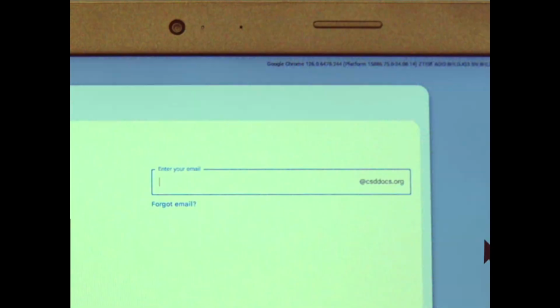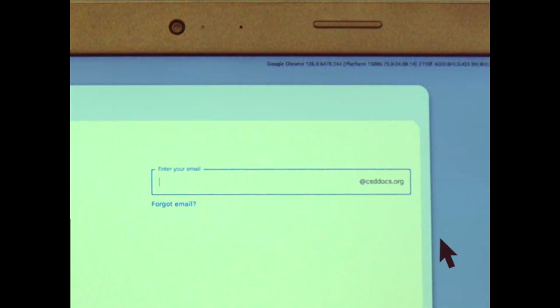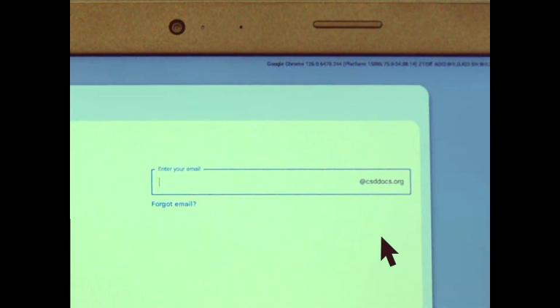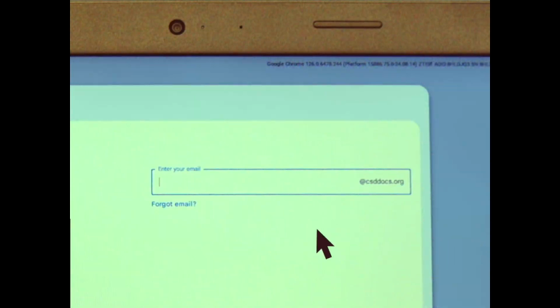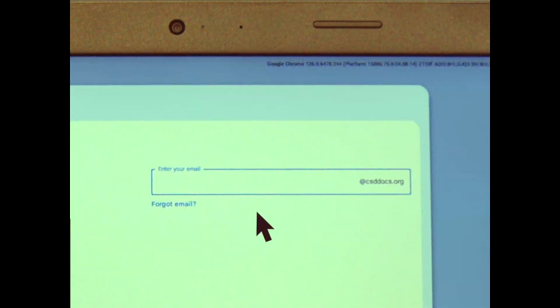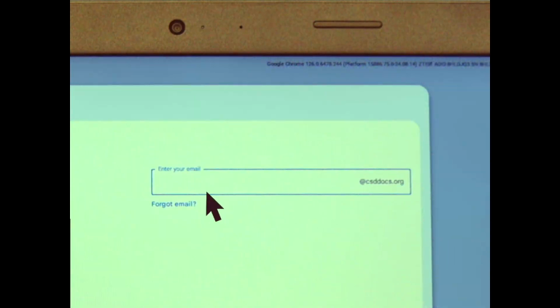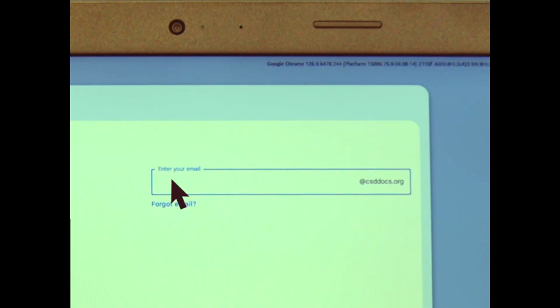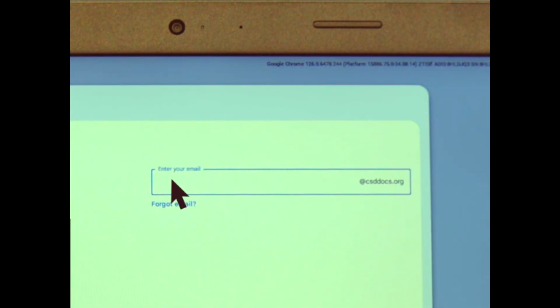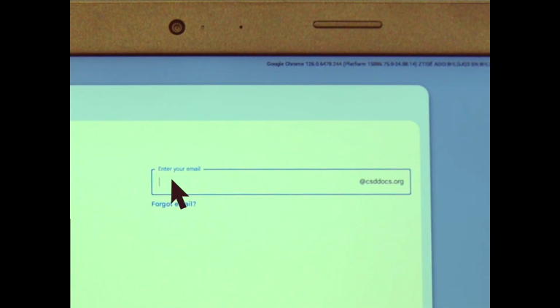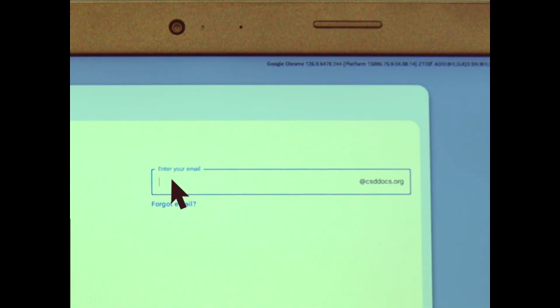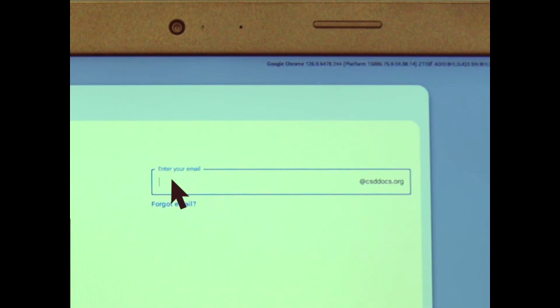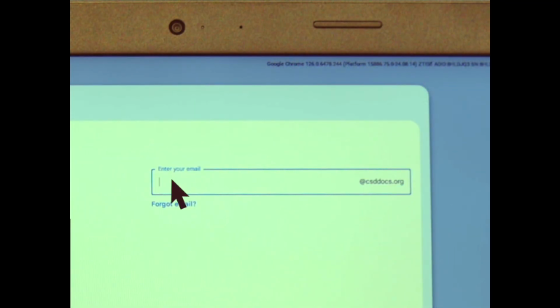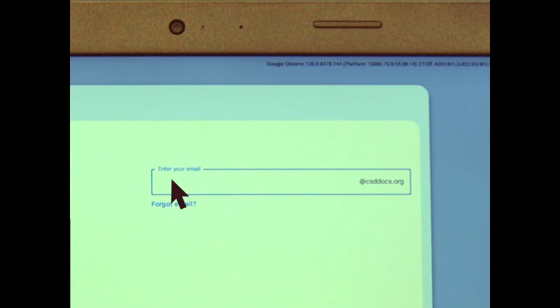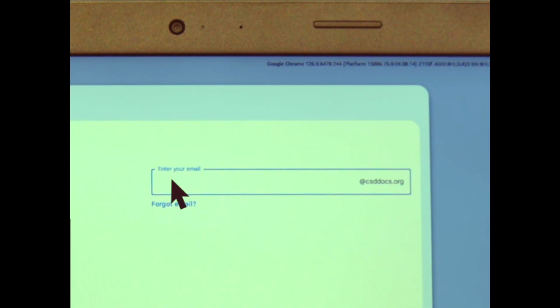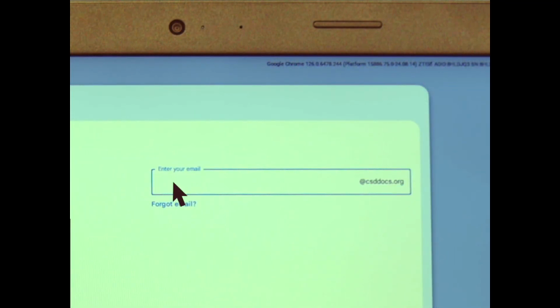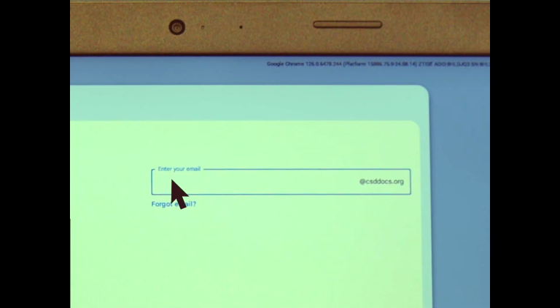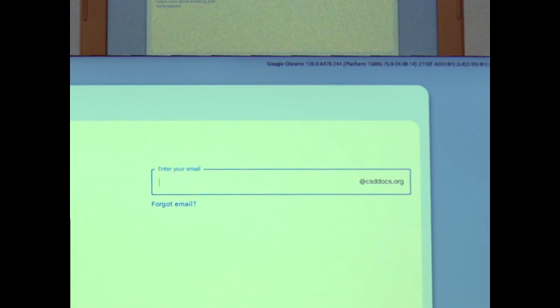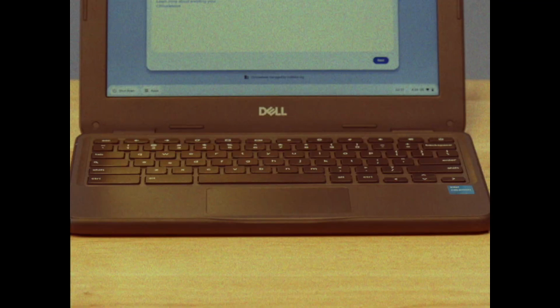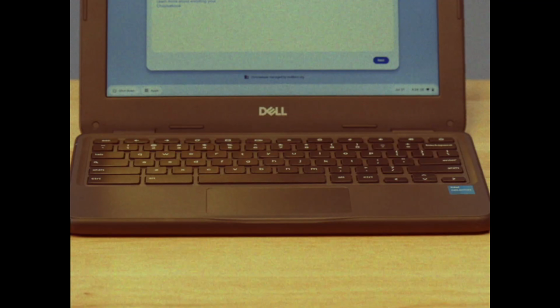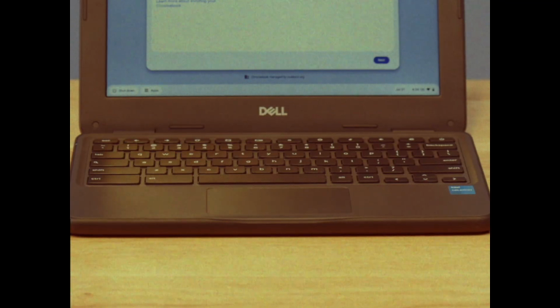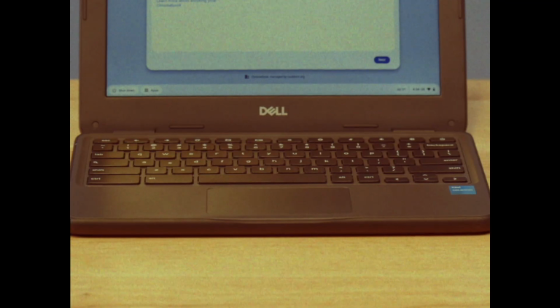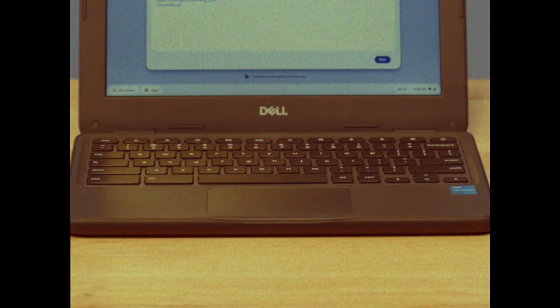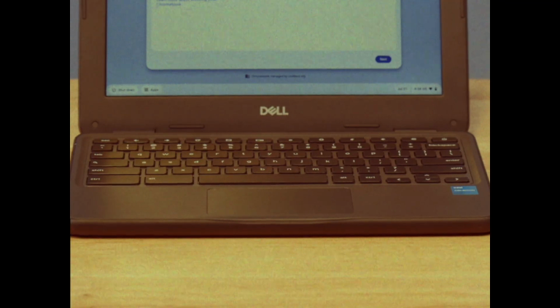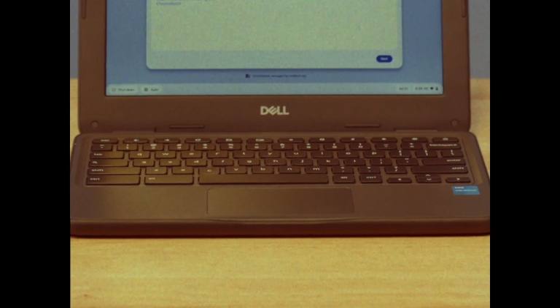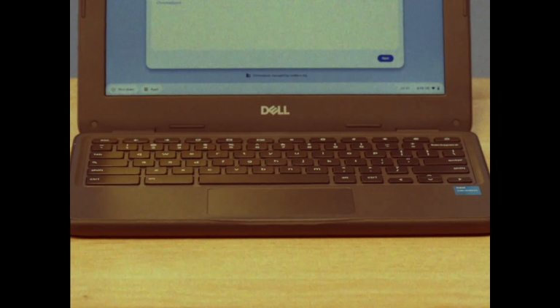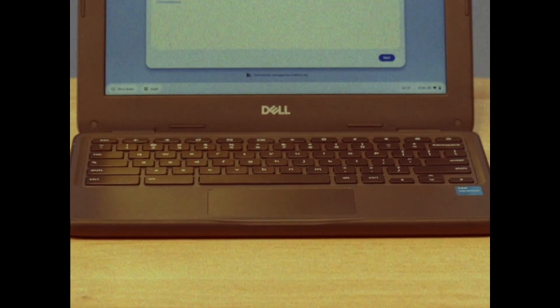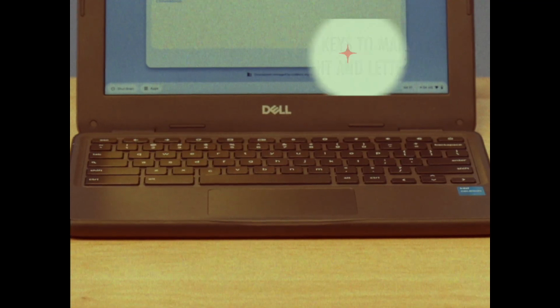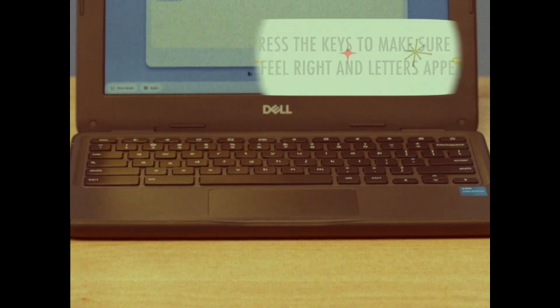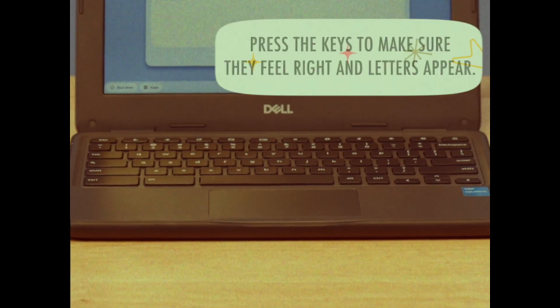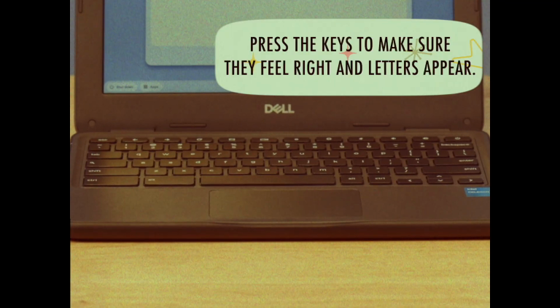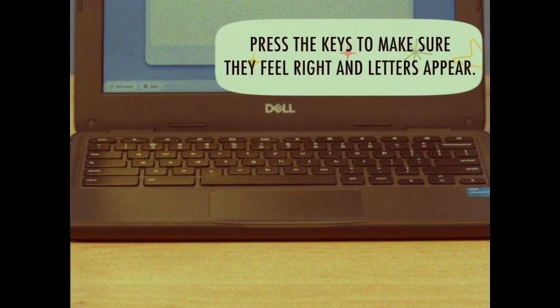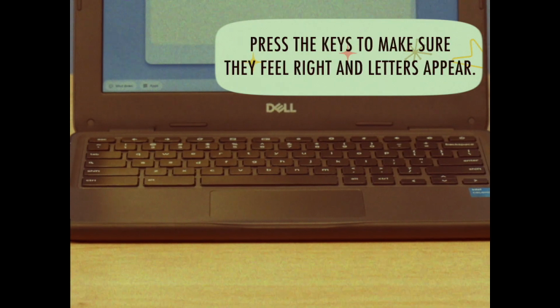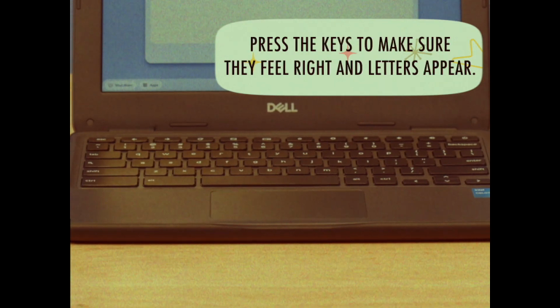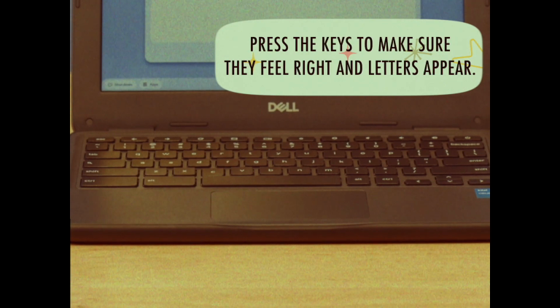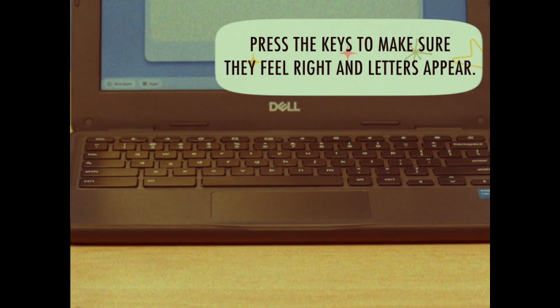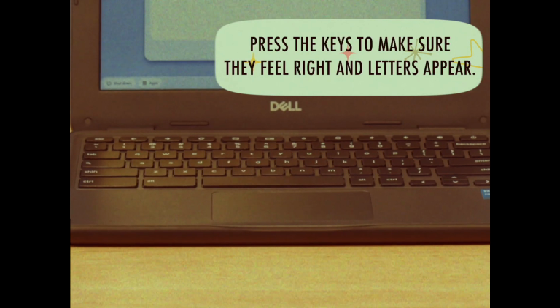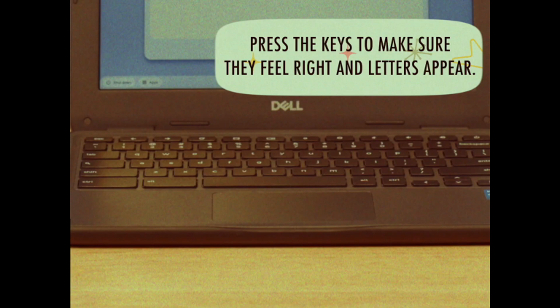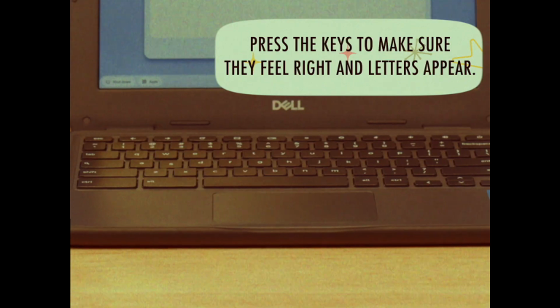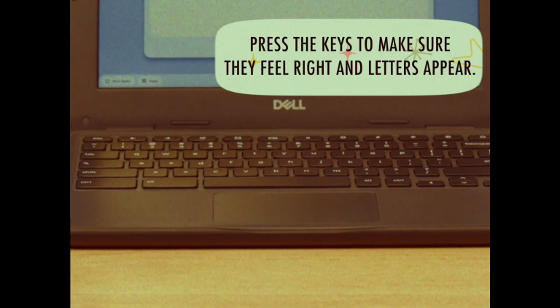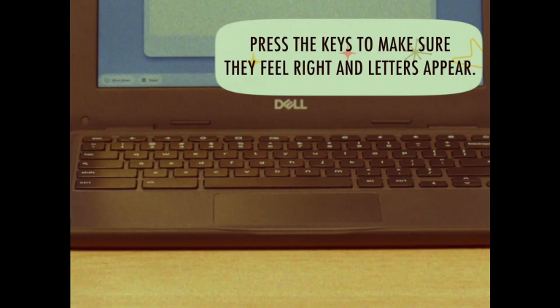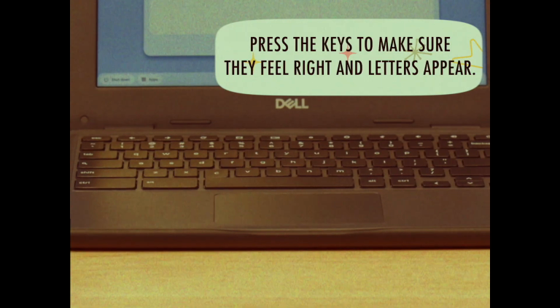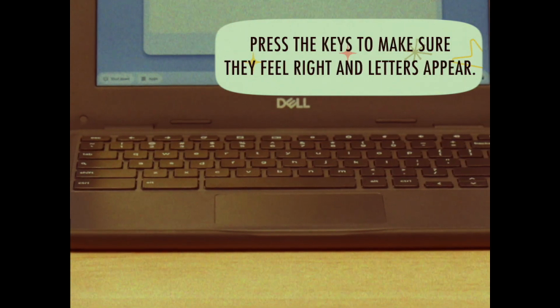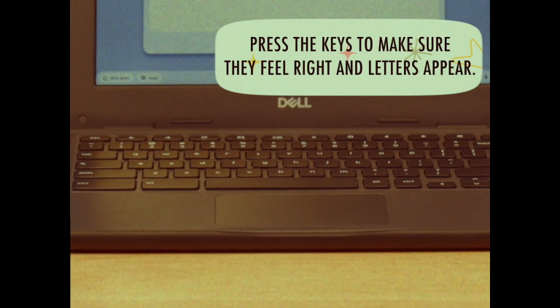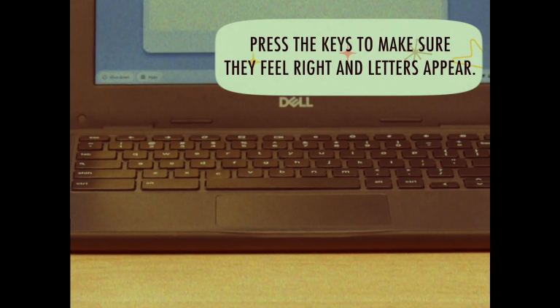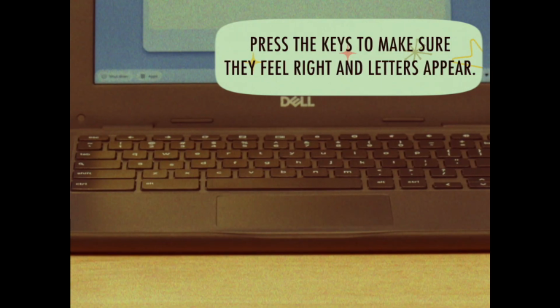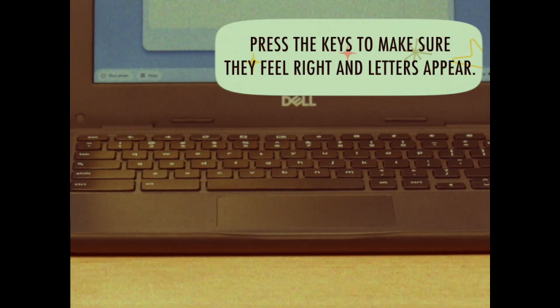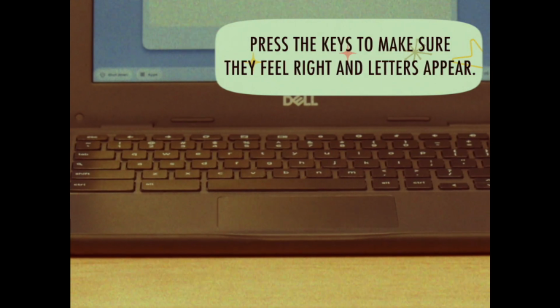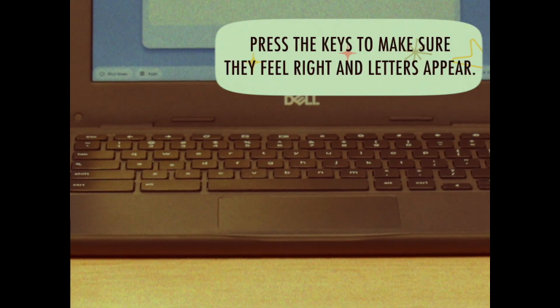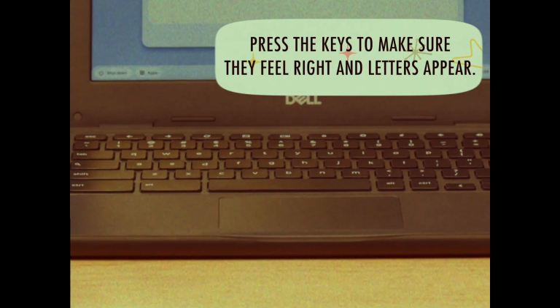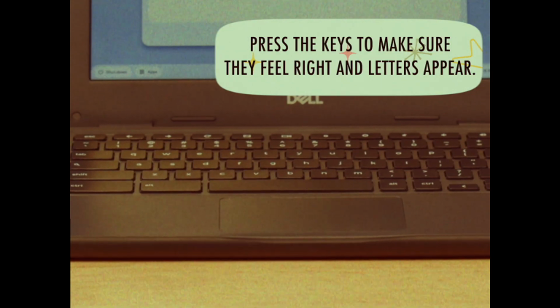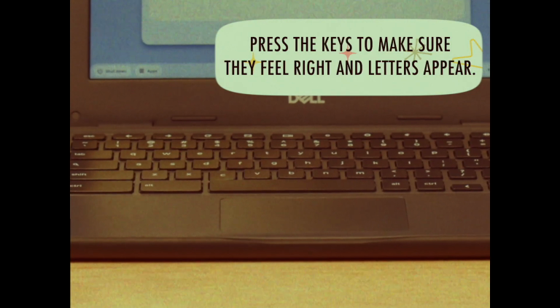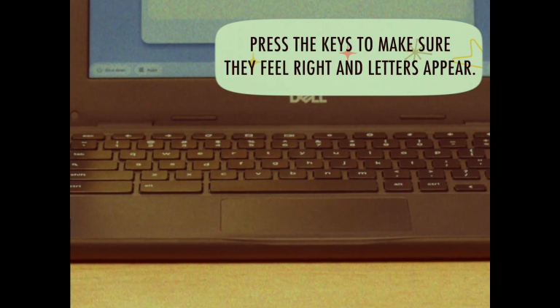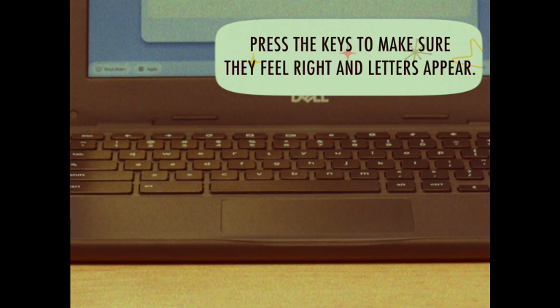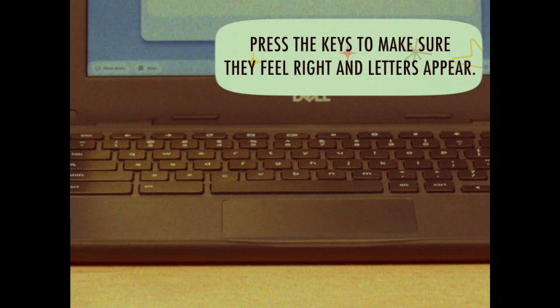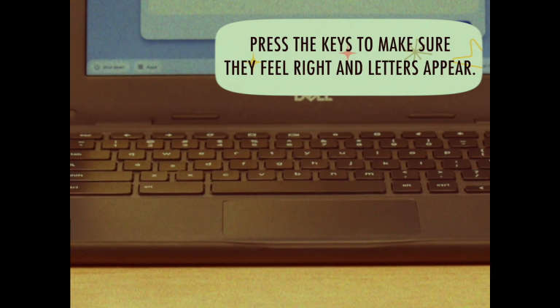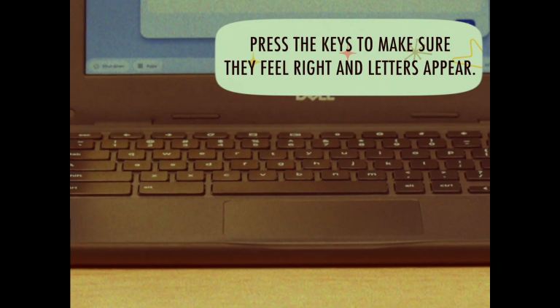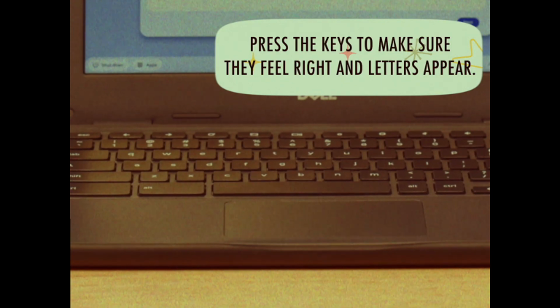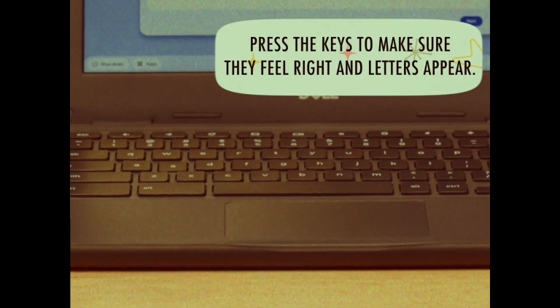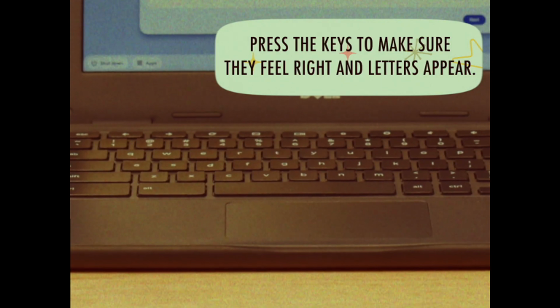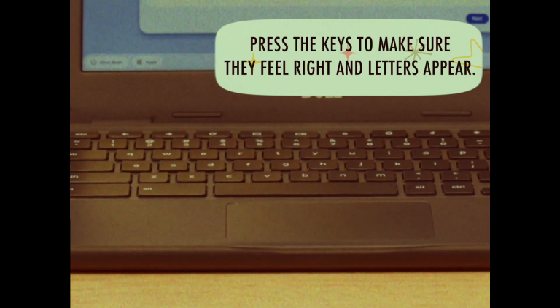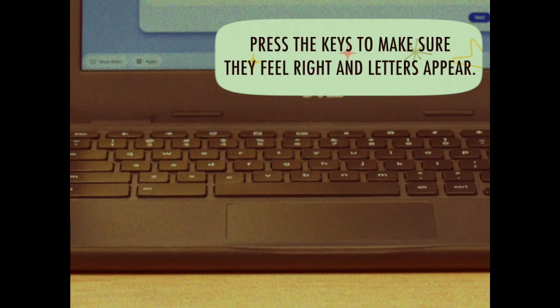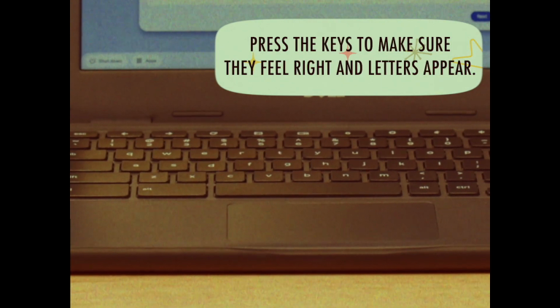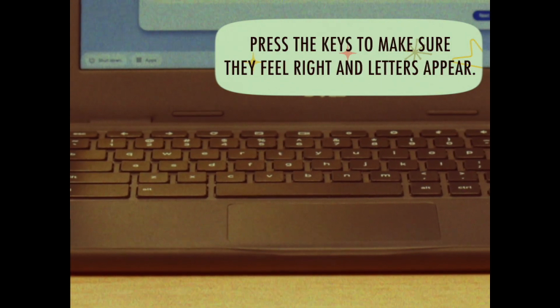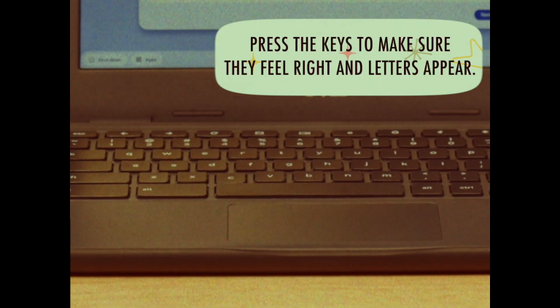Click on the login field, then press some keys. If everything feels good and characters appear, you're in good shape.